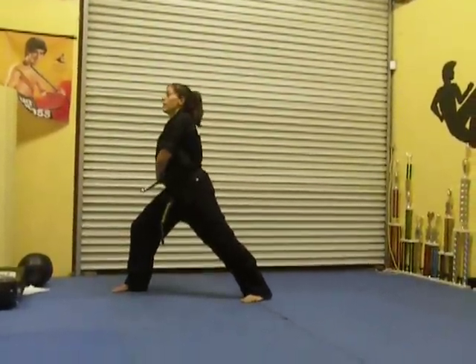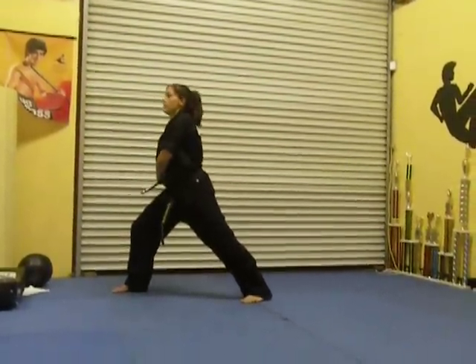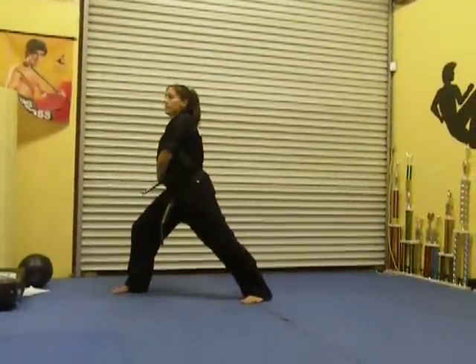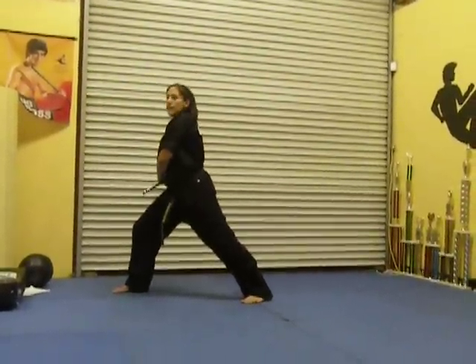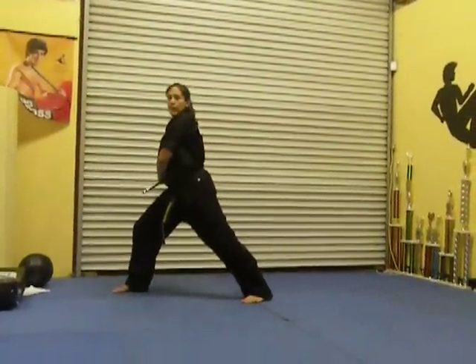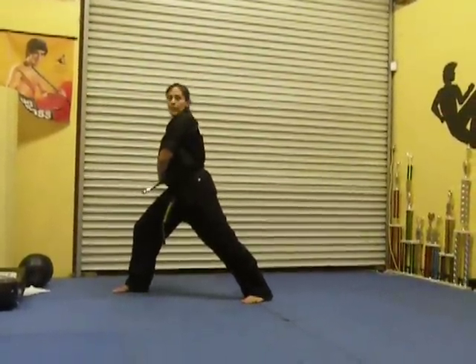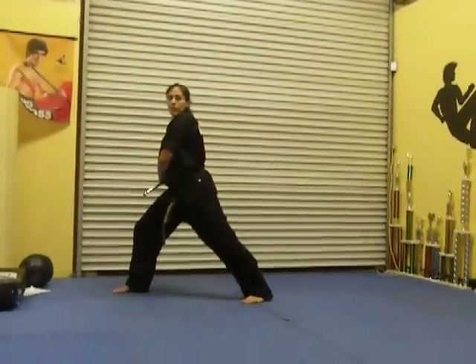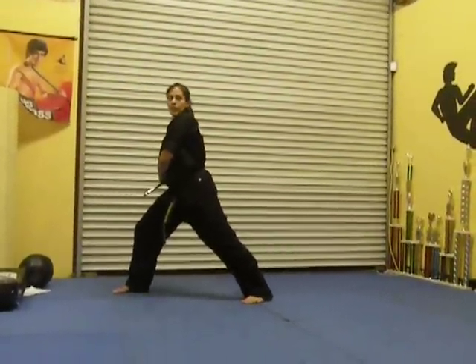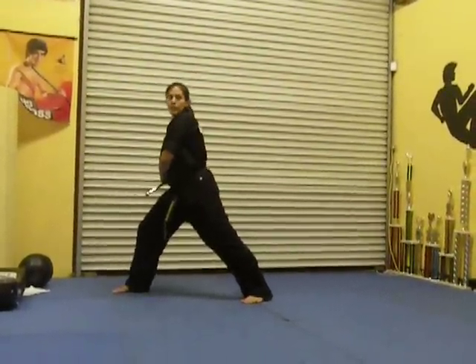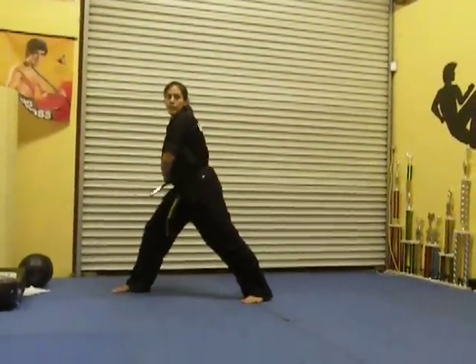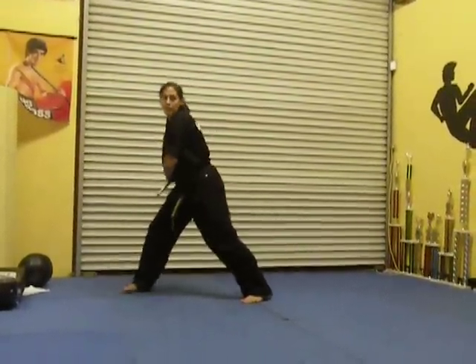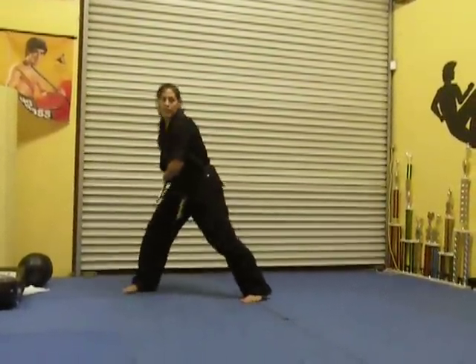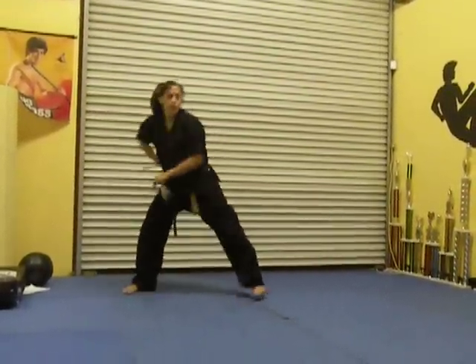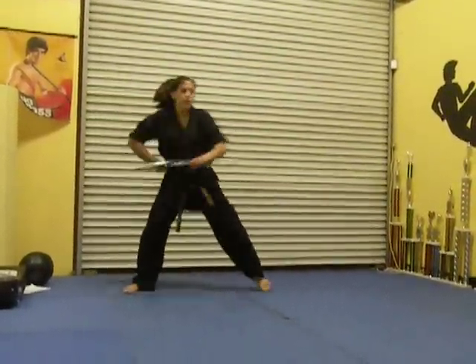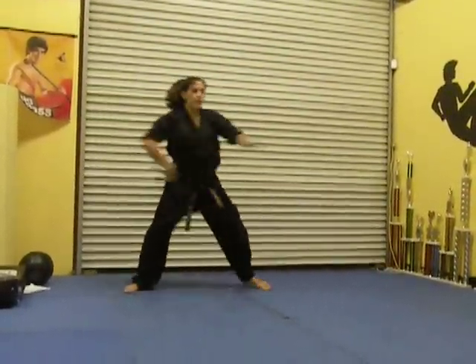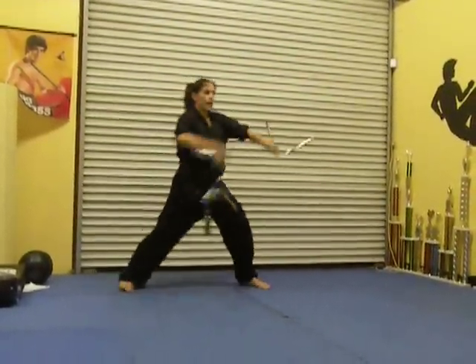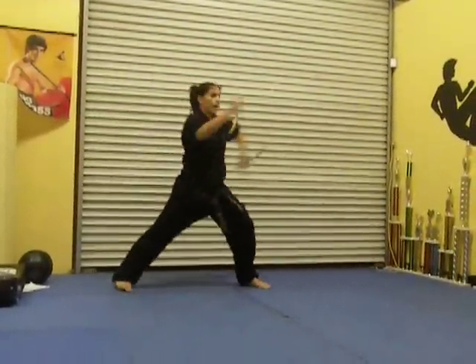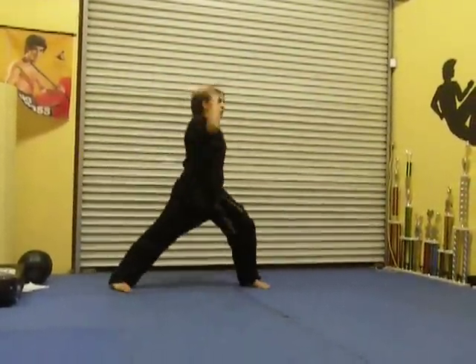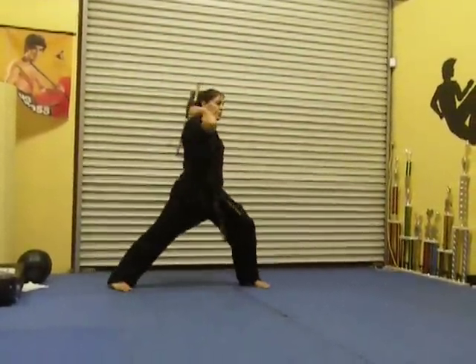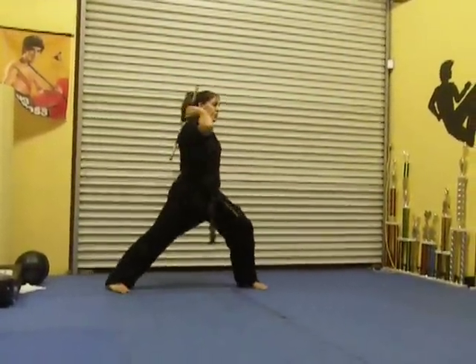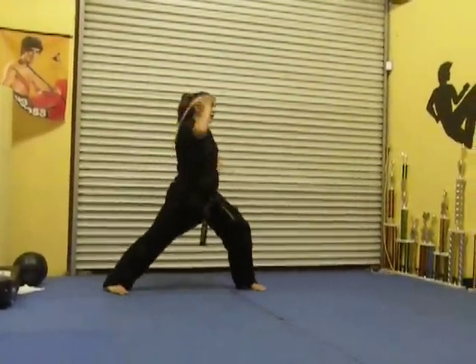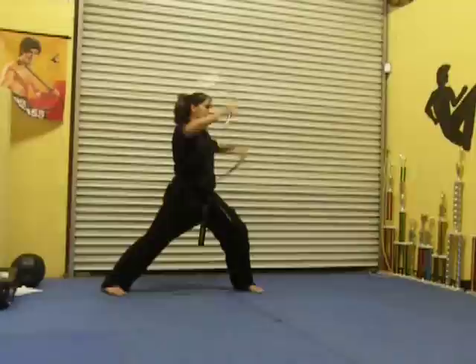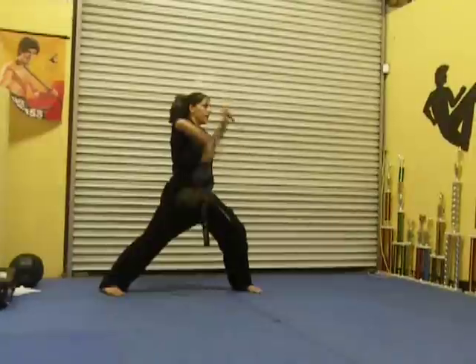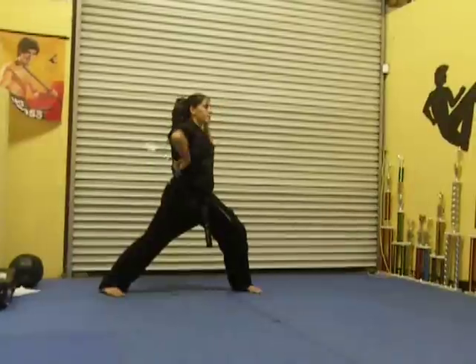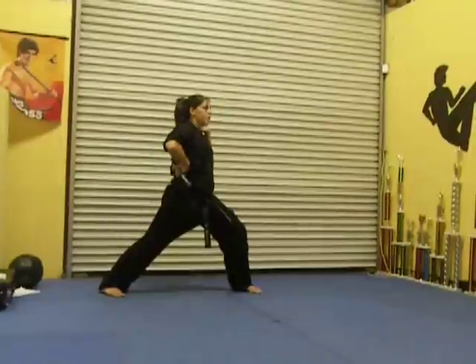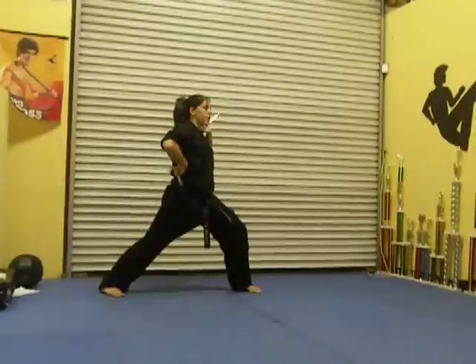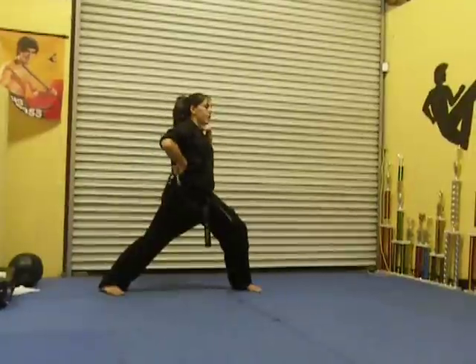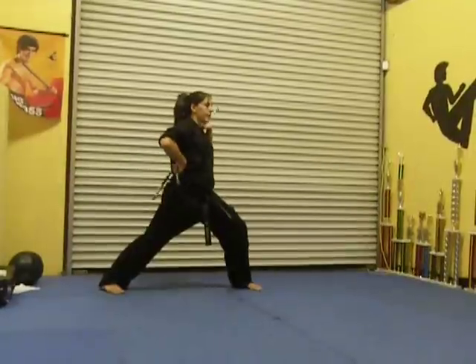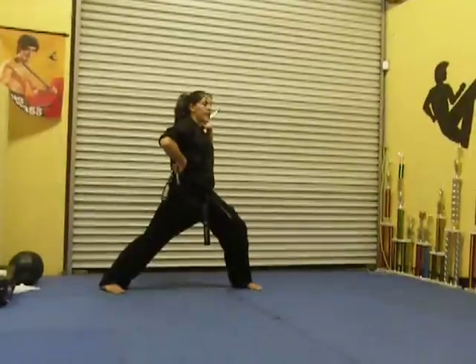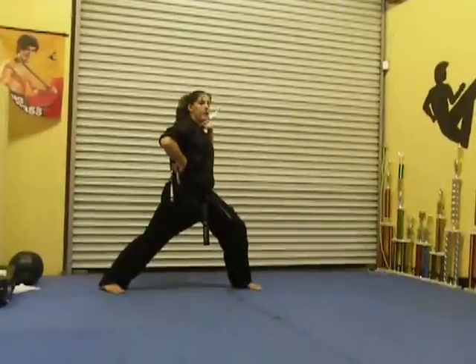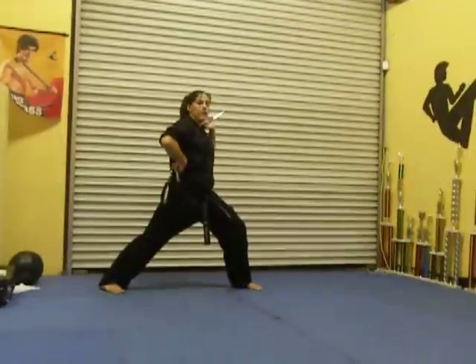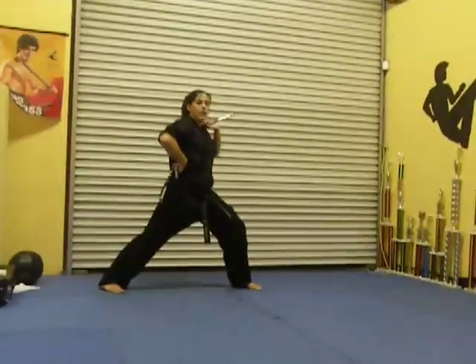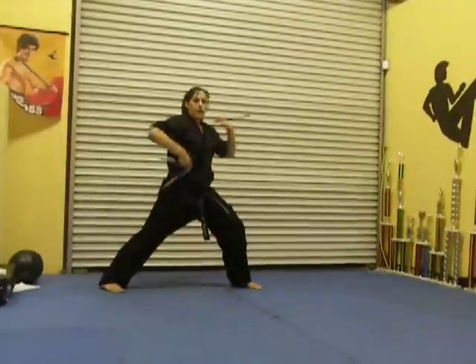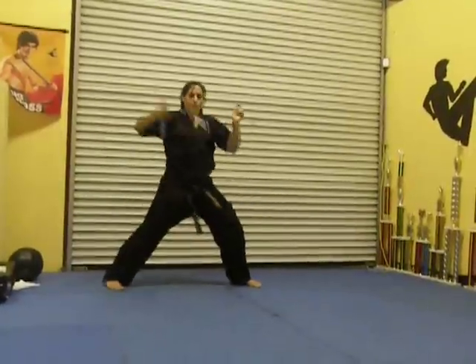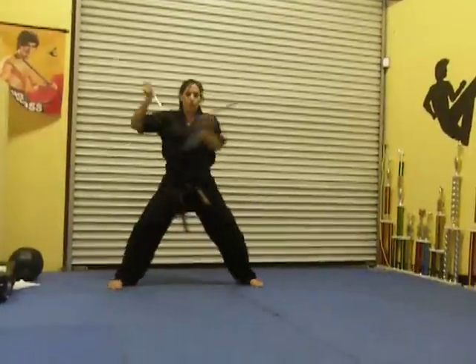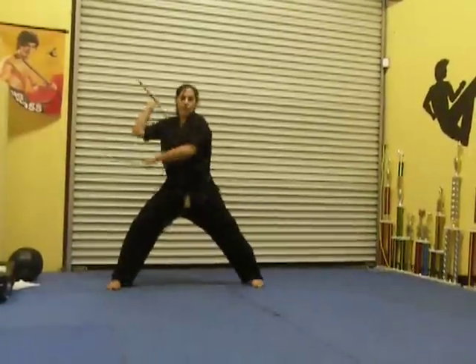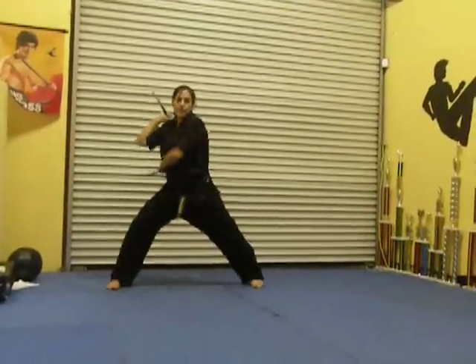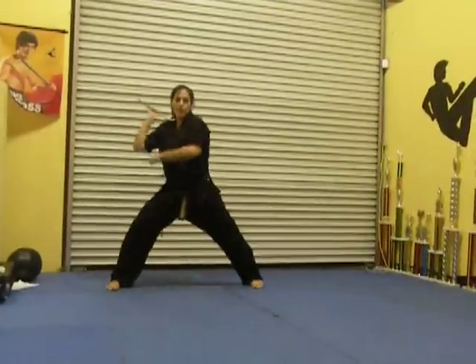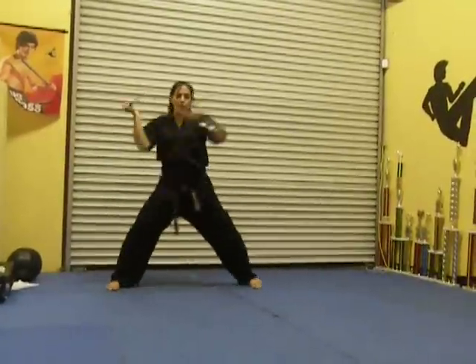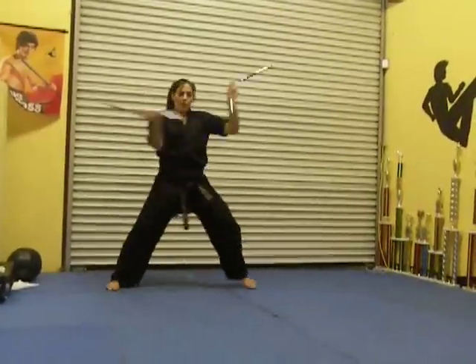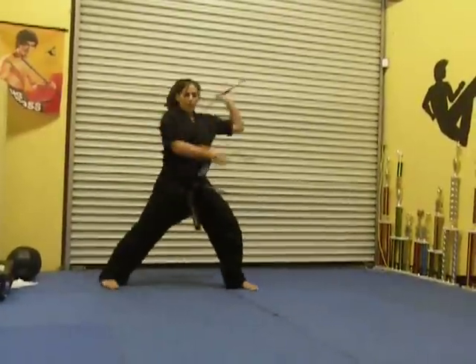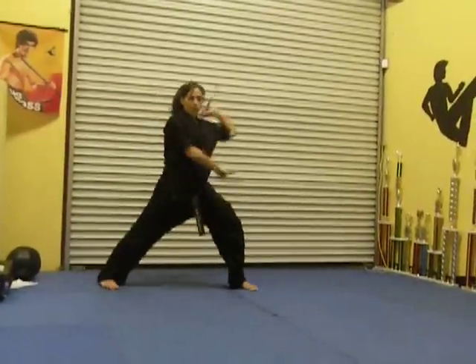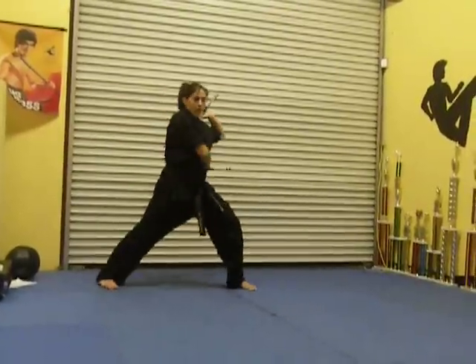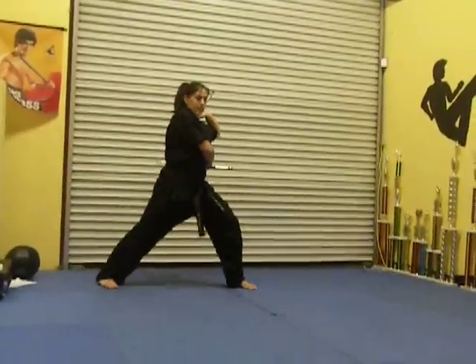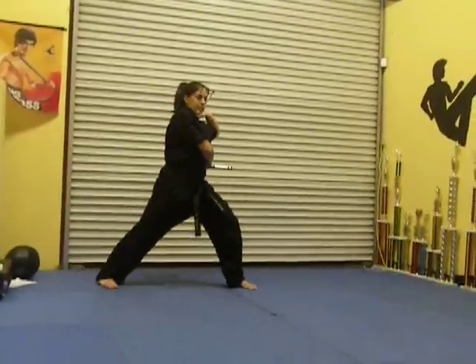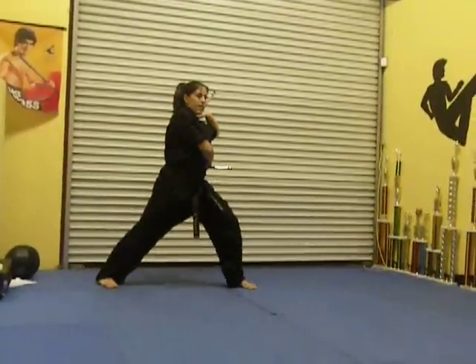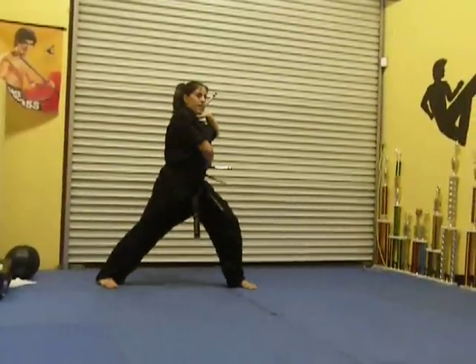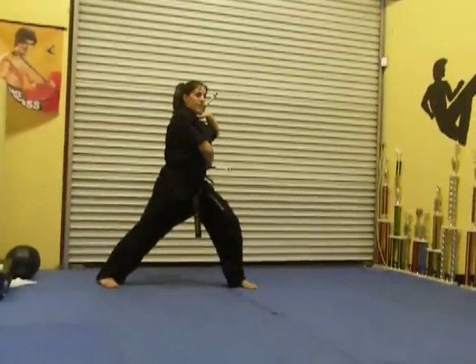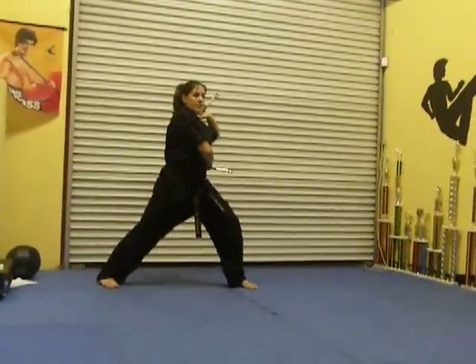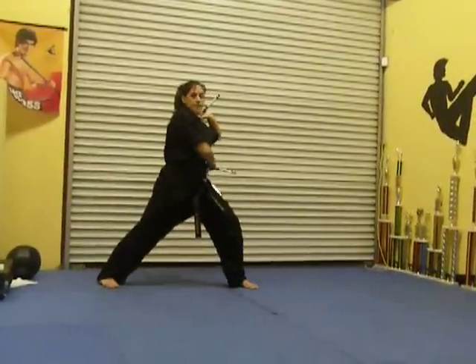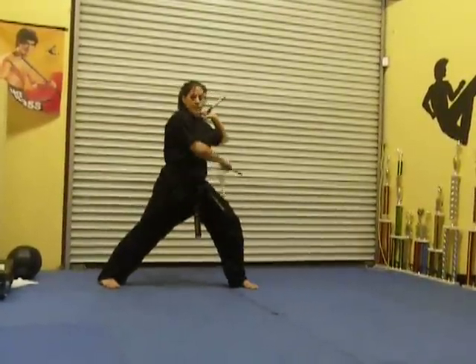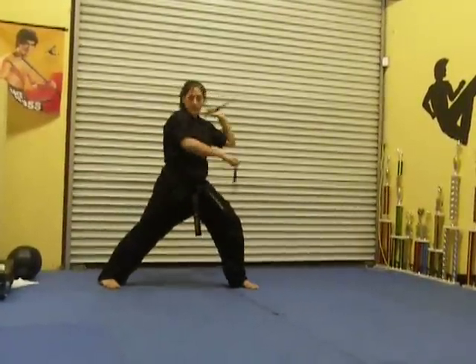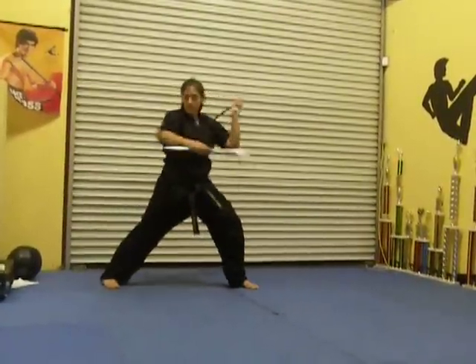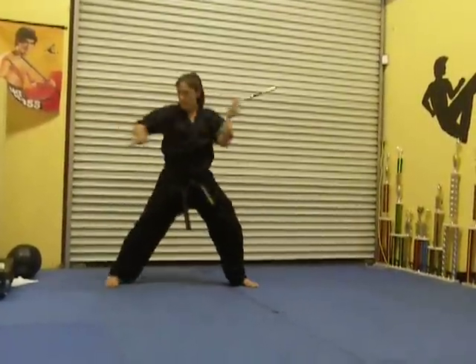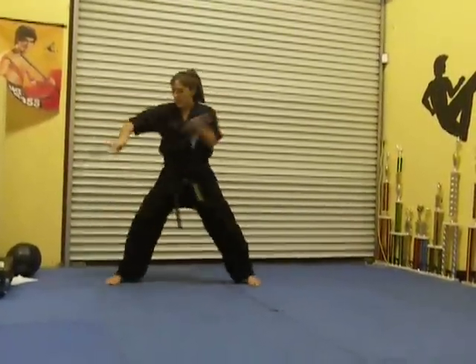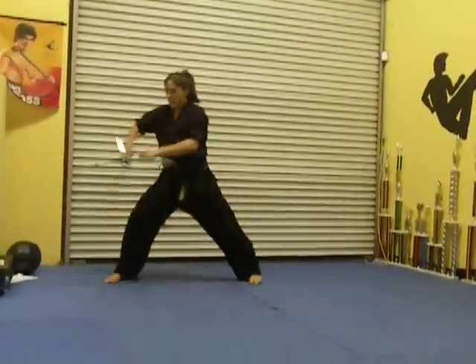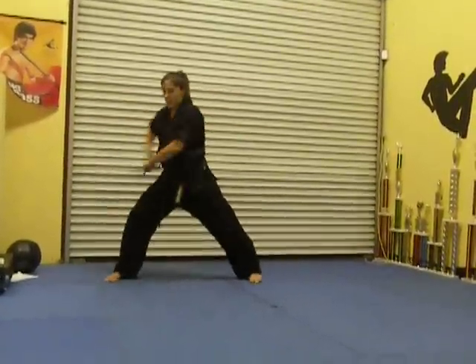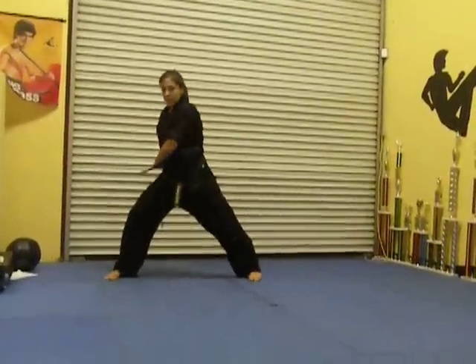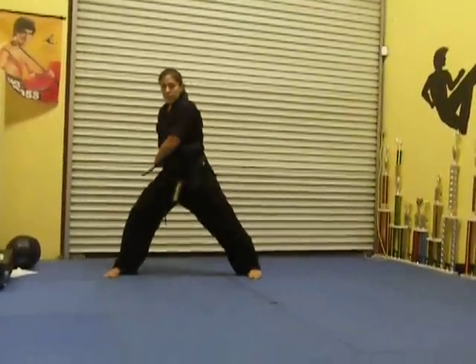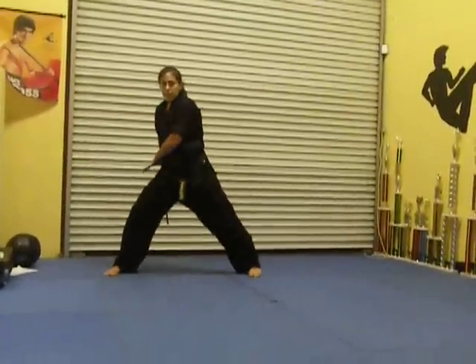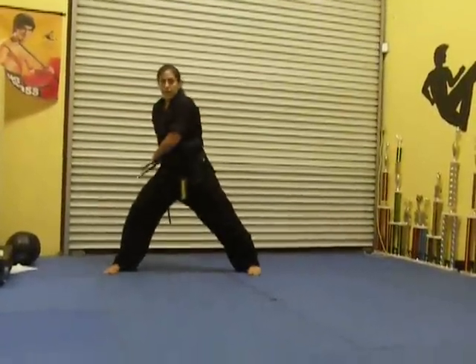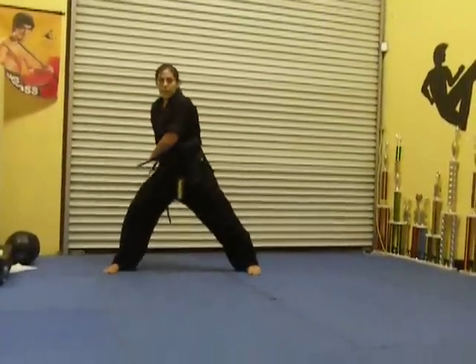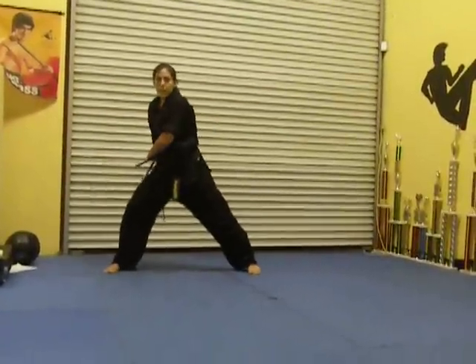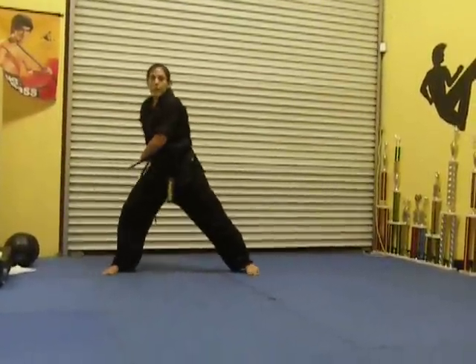From there, you're going to go up, strike, up, strike. Across, across. Then bring it to the hip.